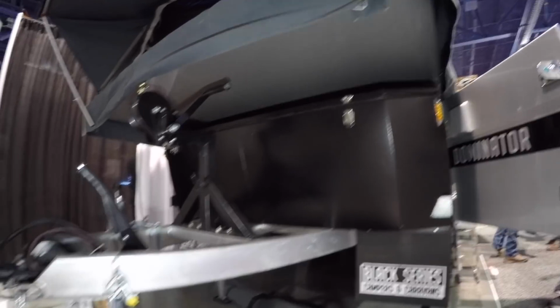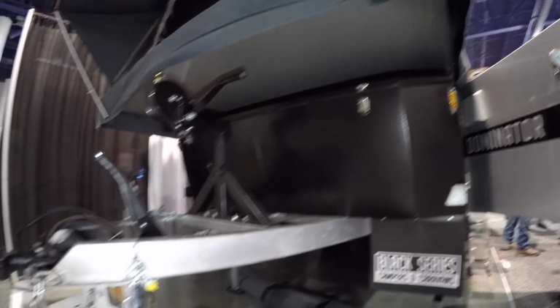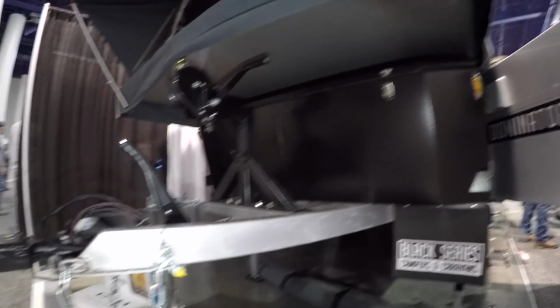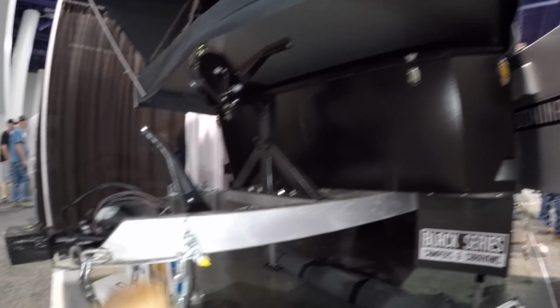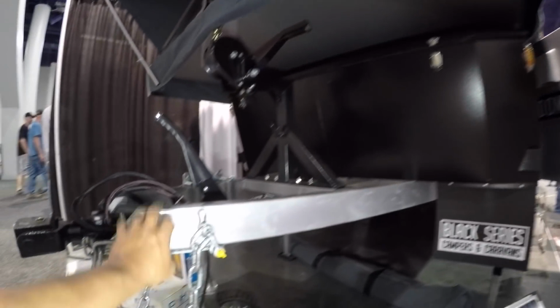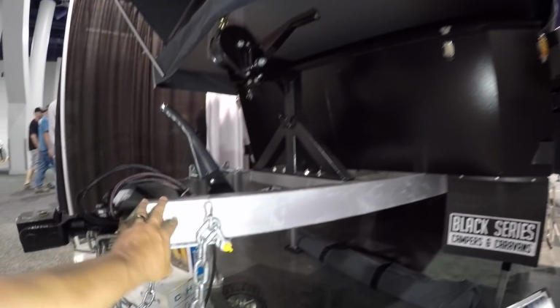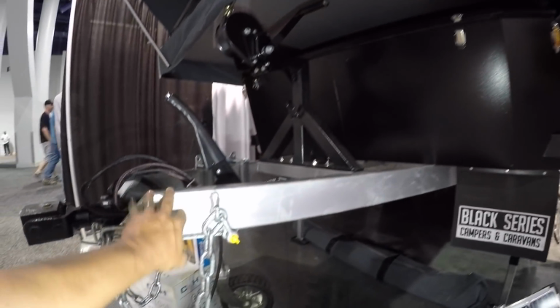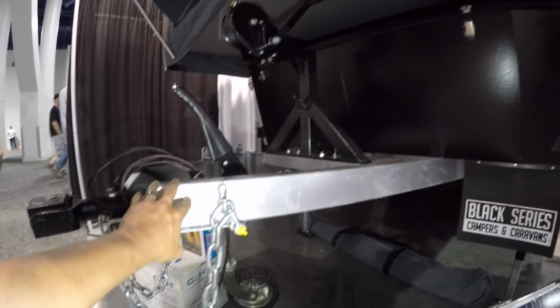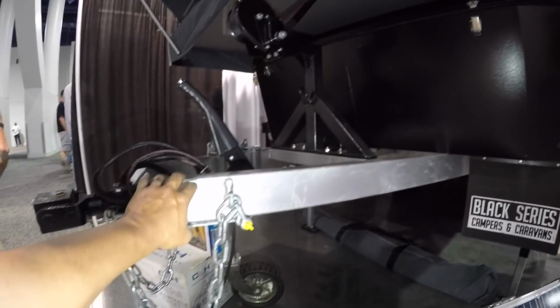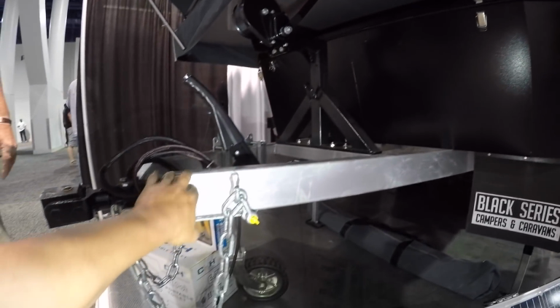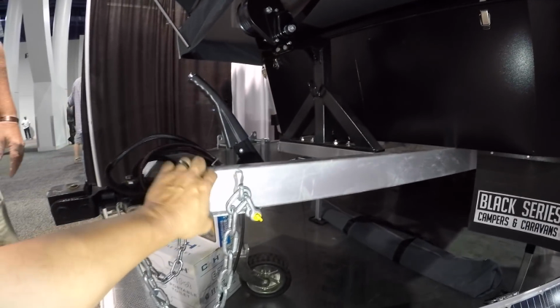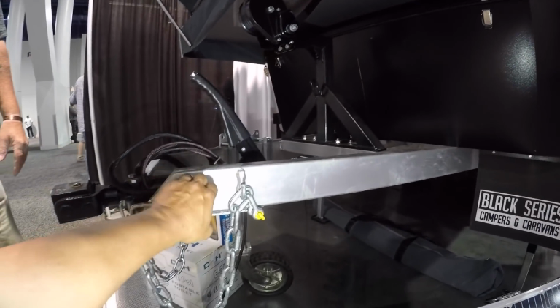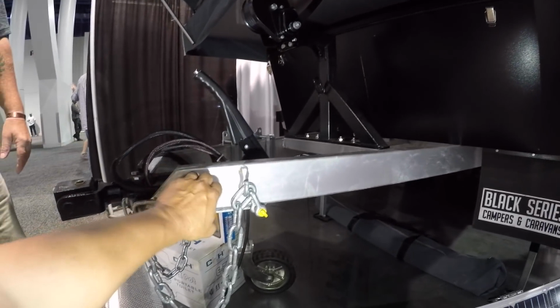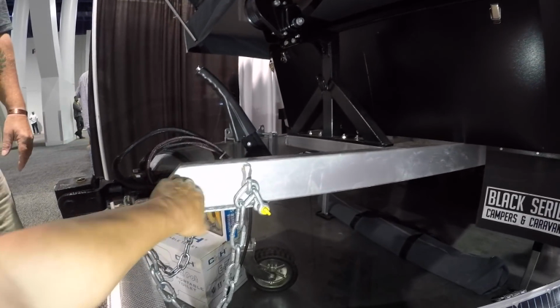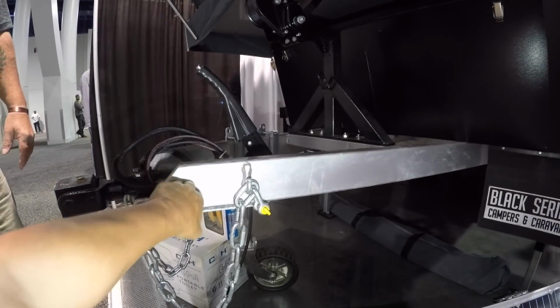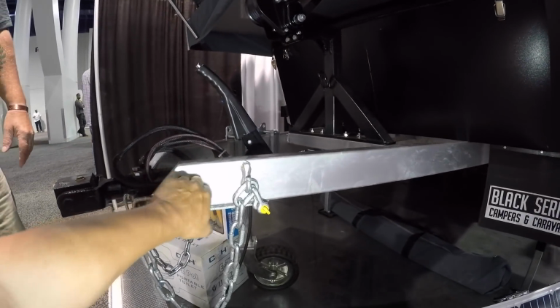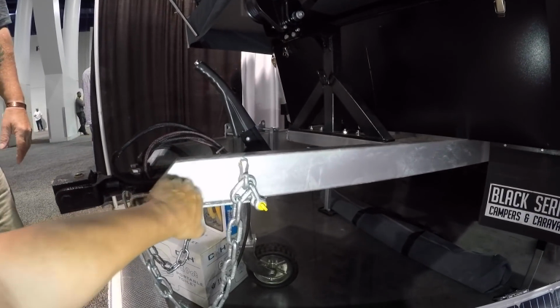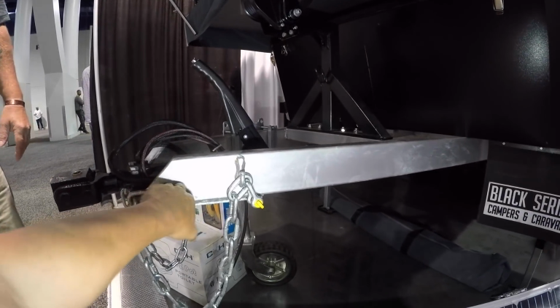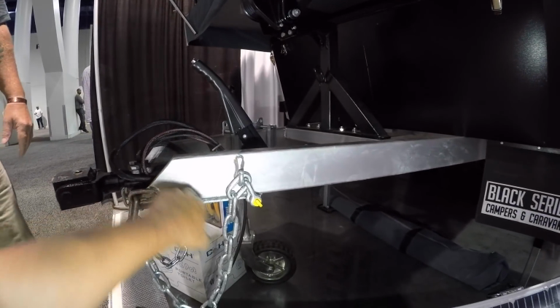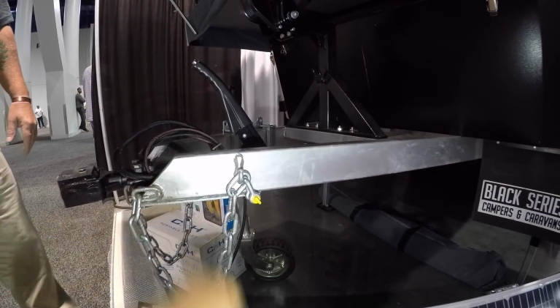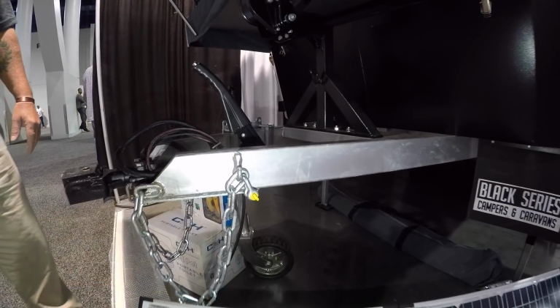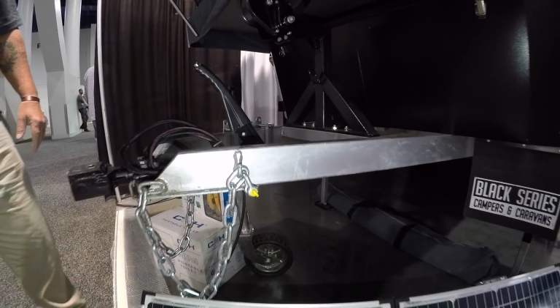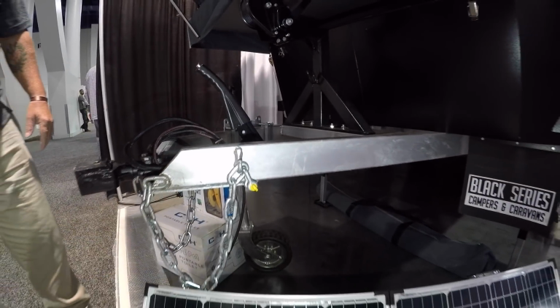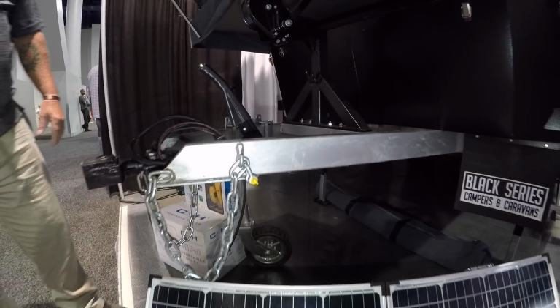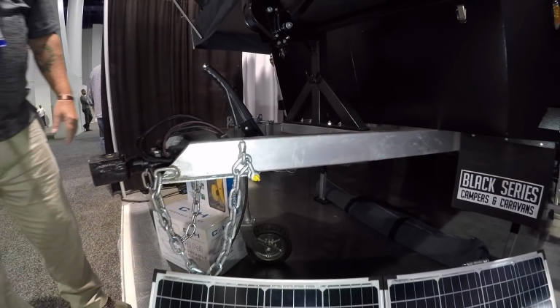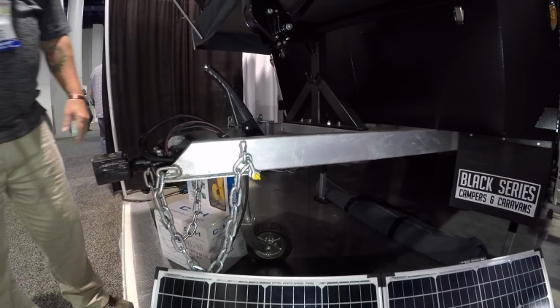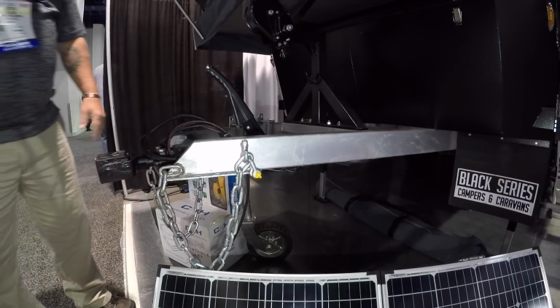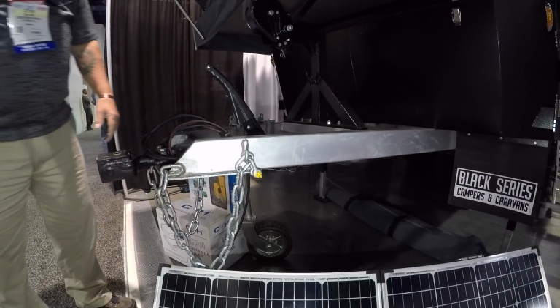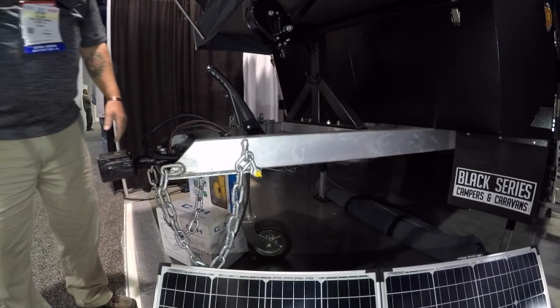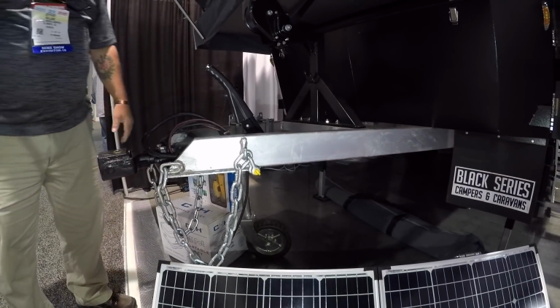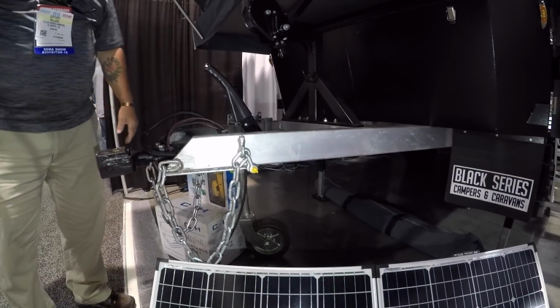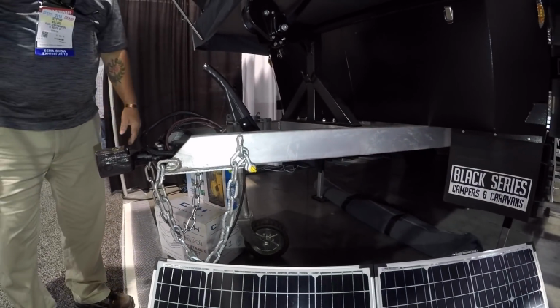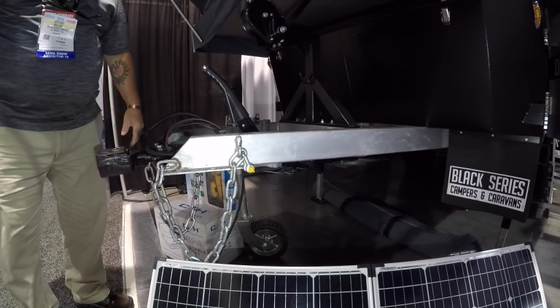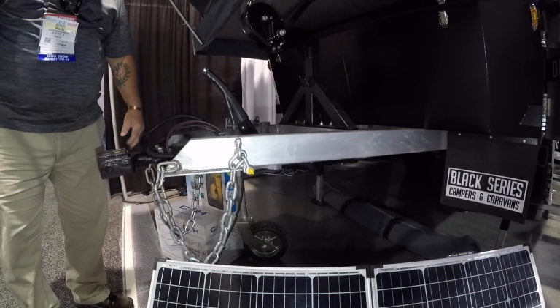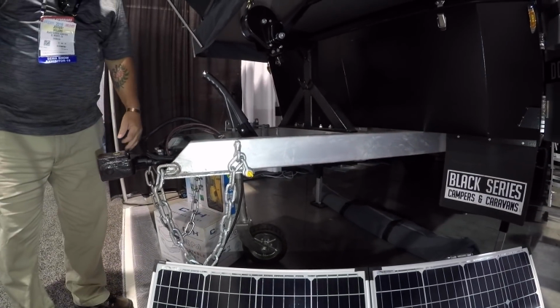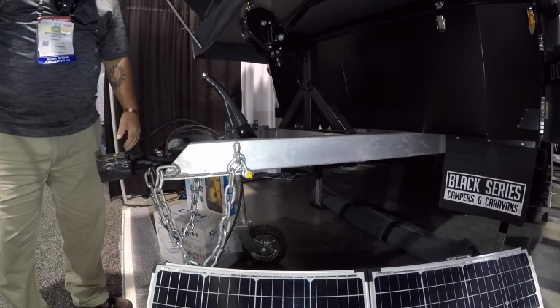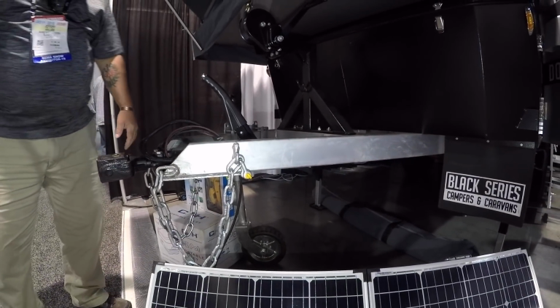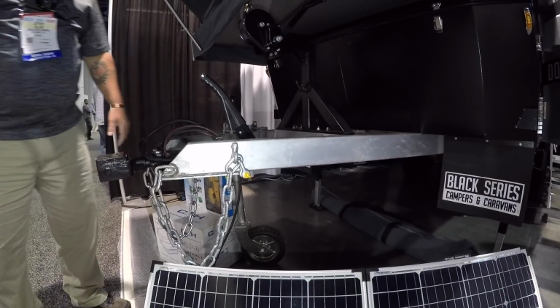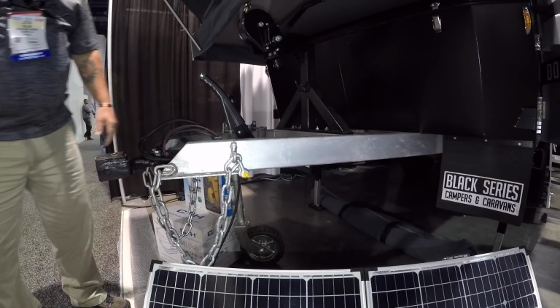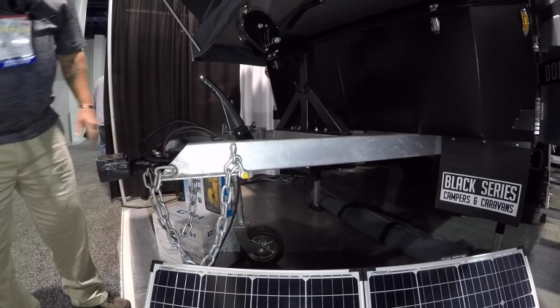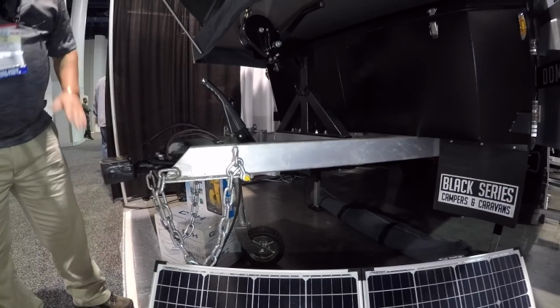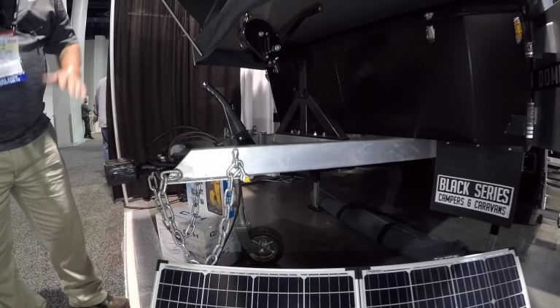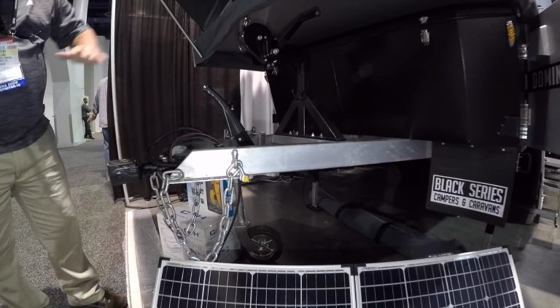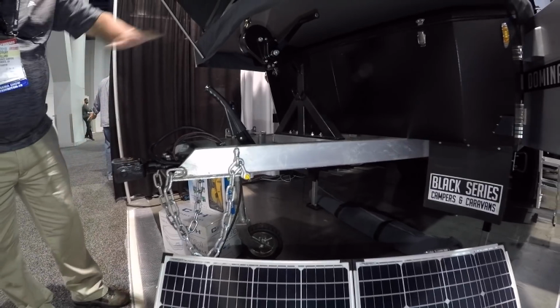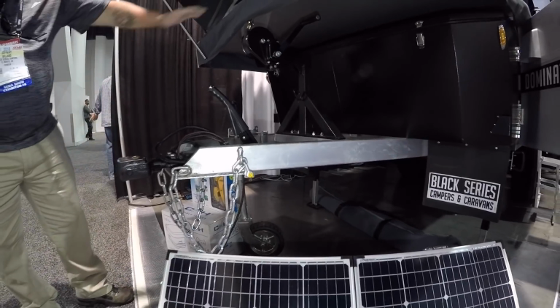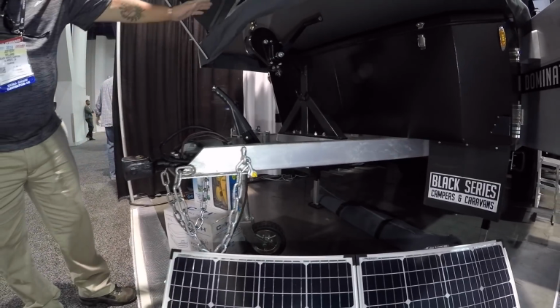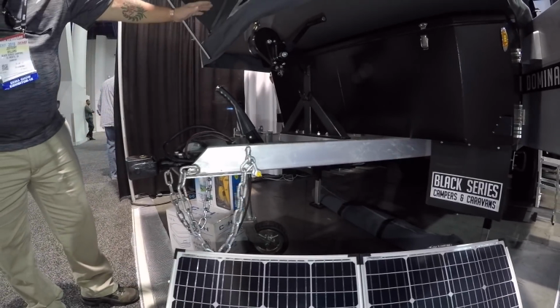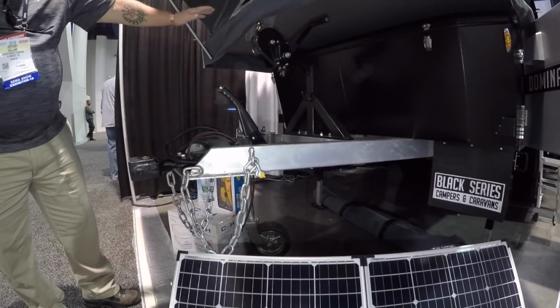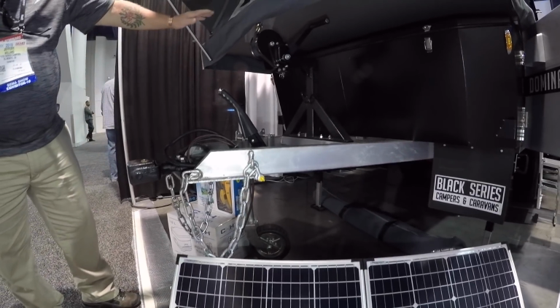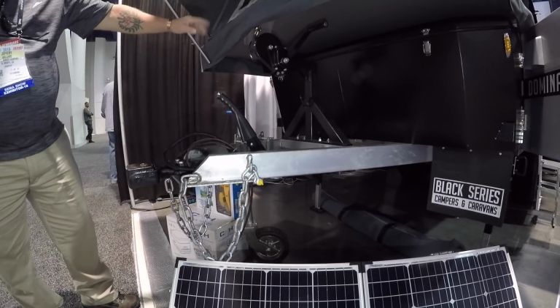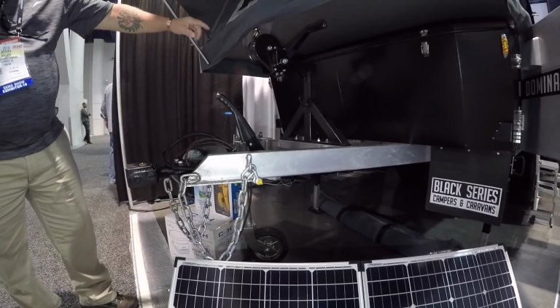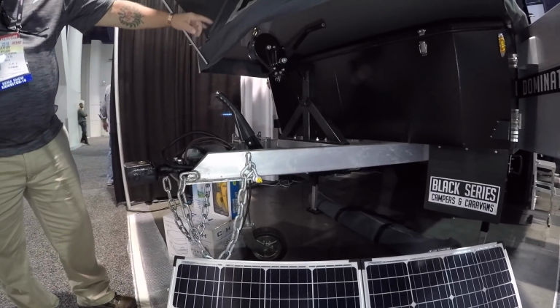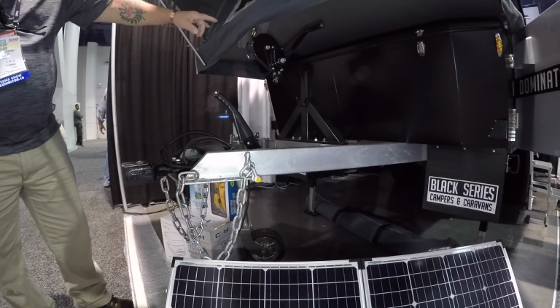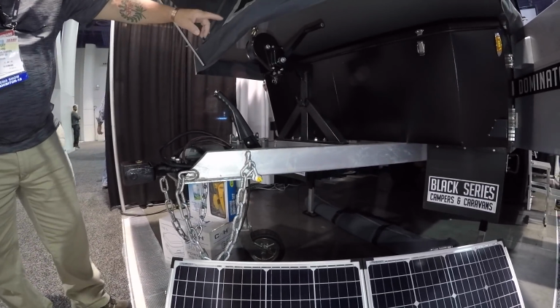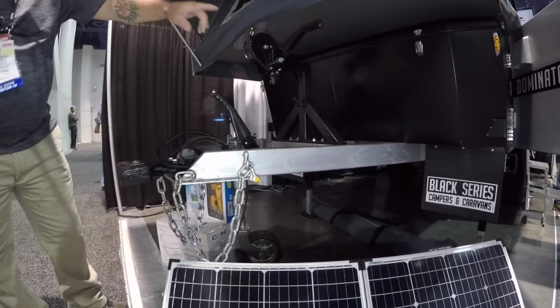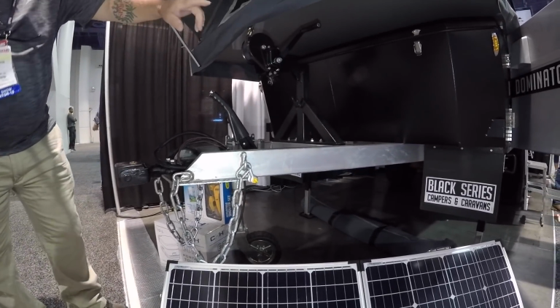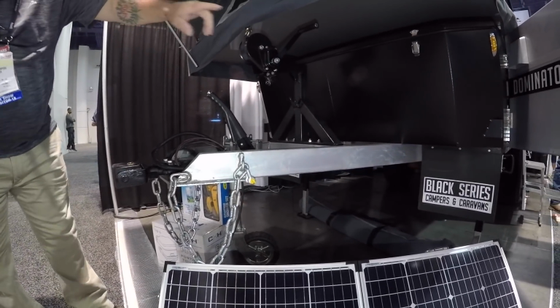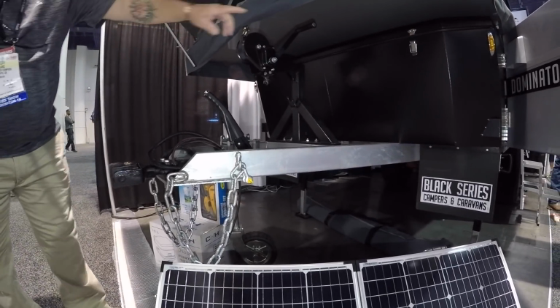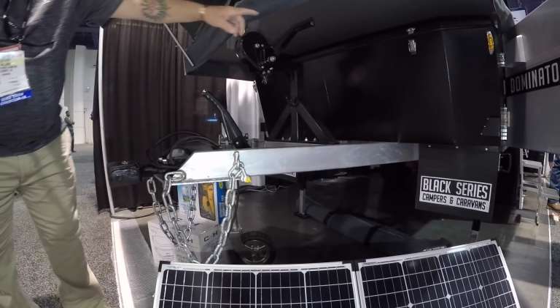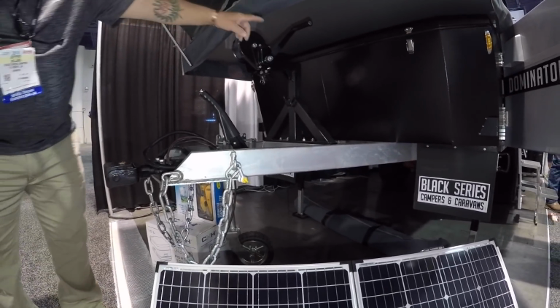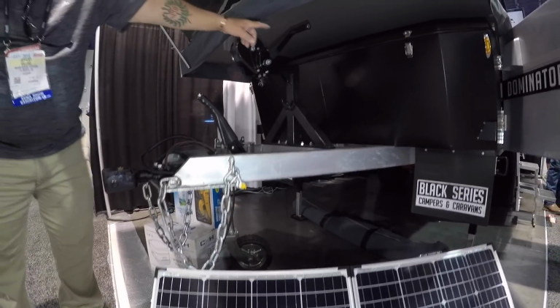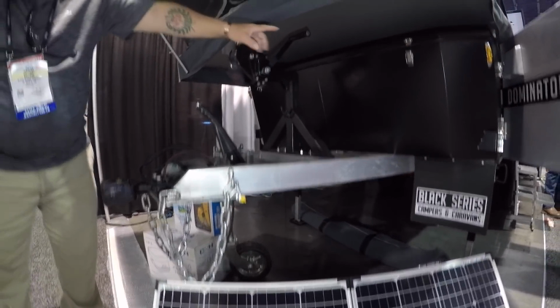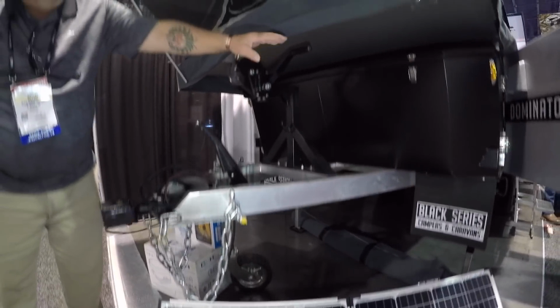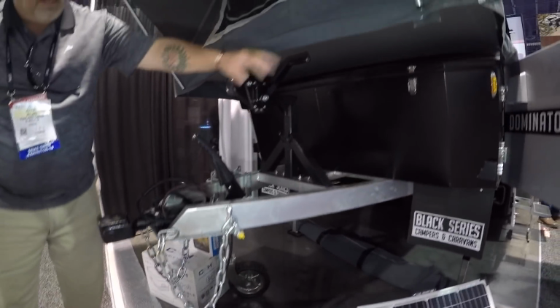The frame is all galvanized steel. It's all steel on the bottom with a solid aluminum body, so it's really a very firm build.